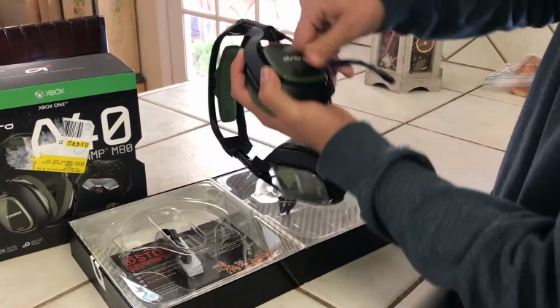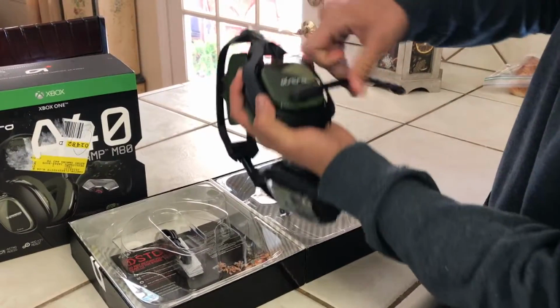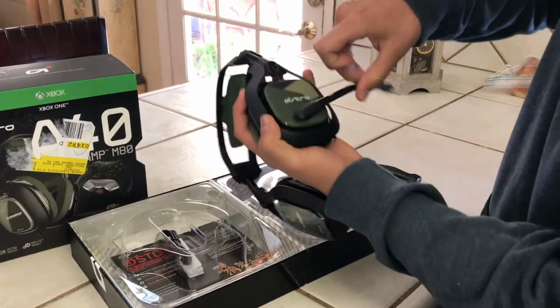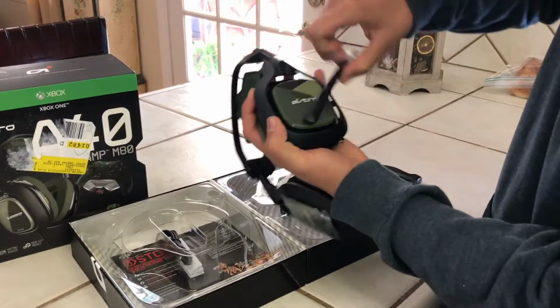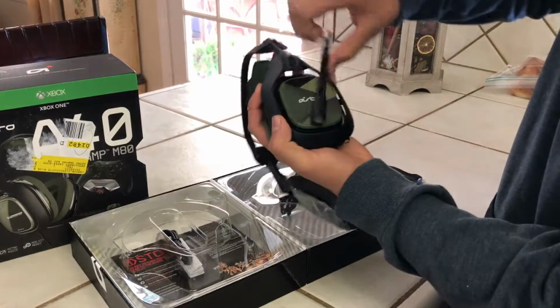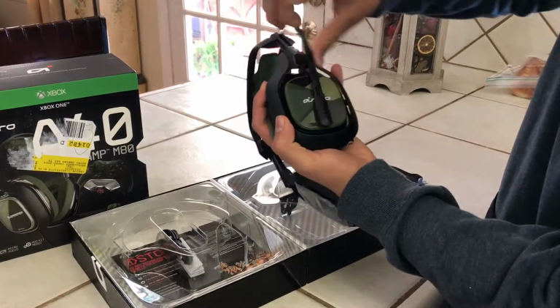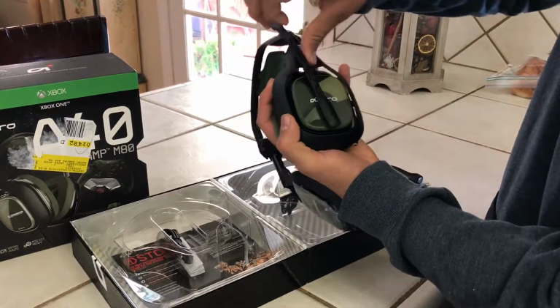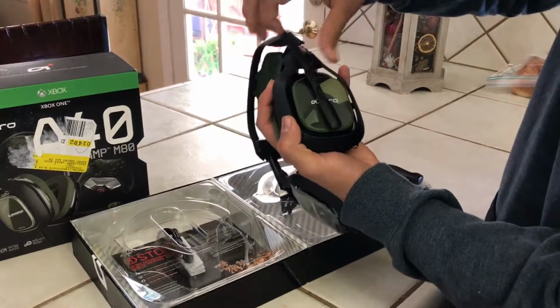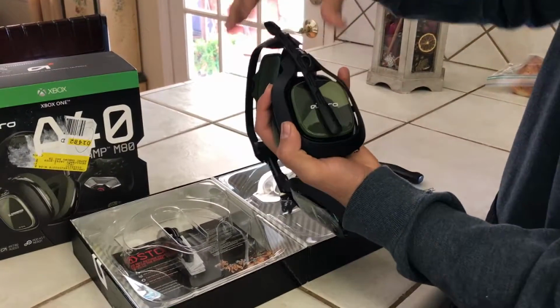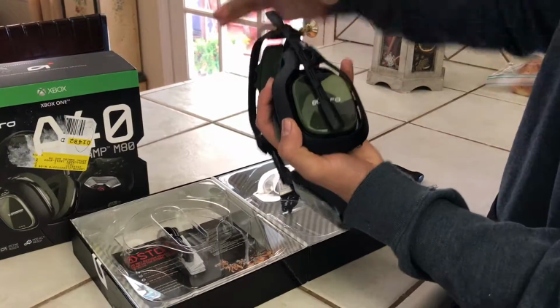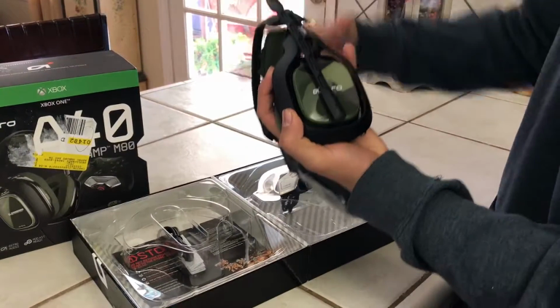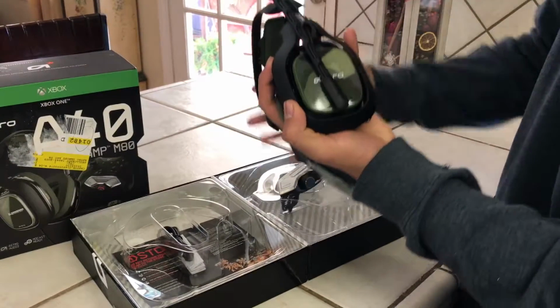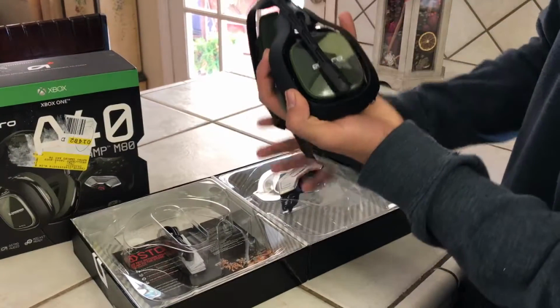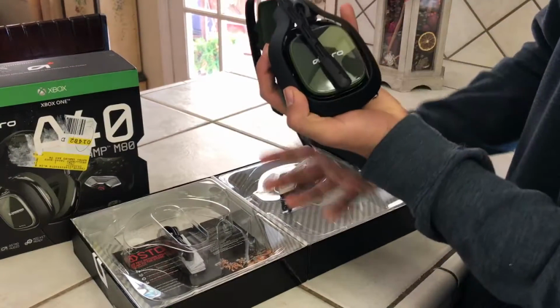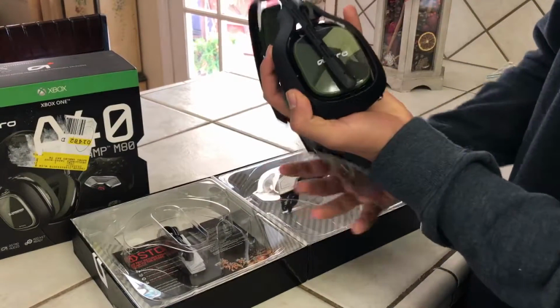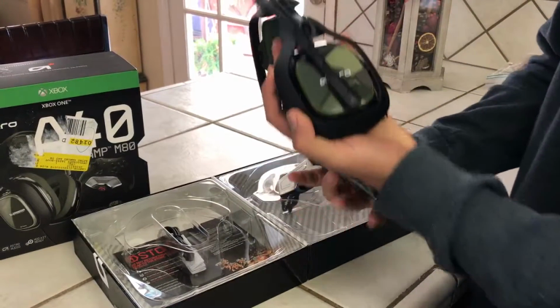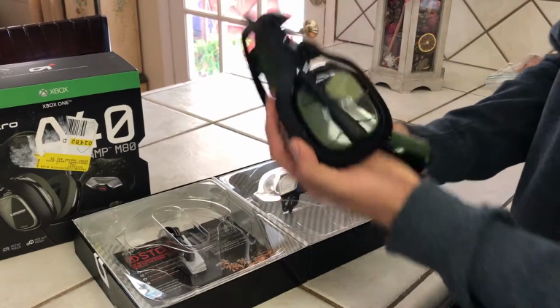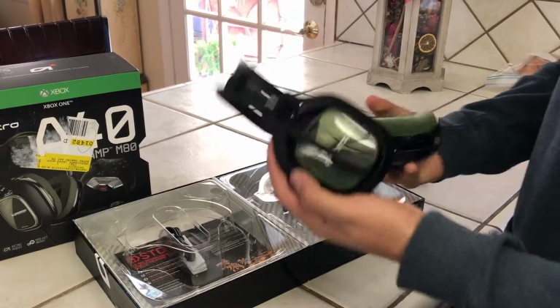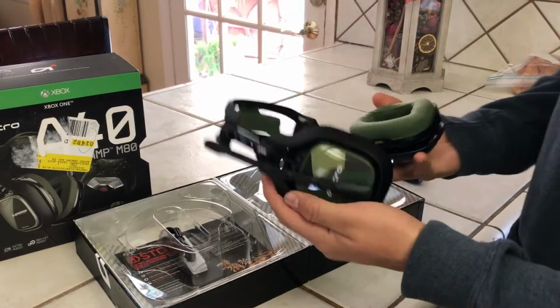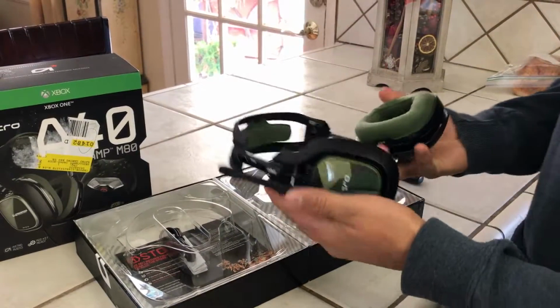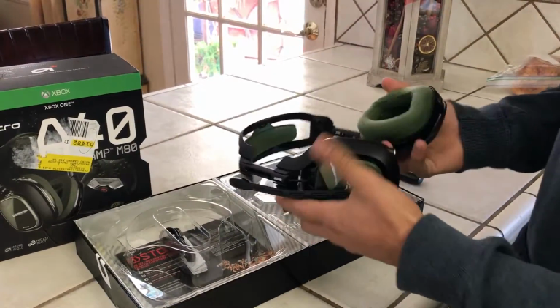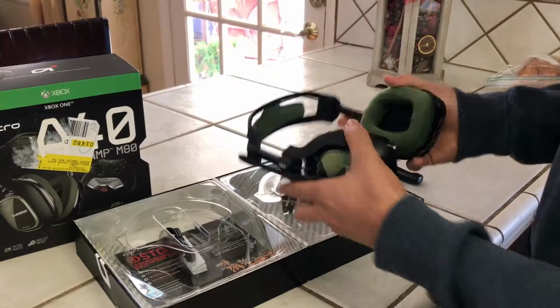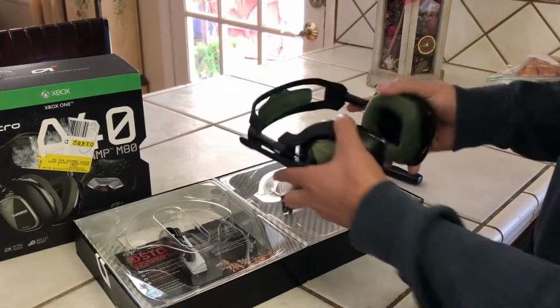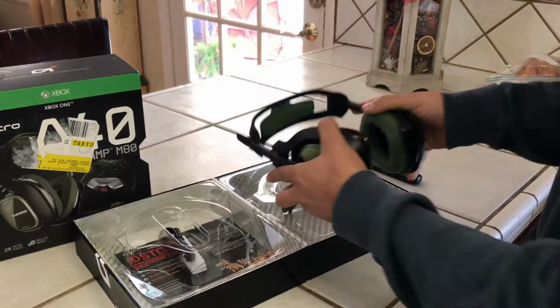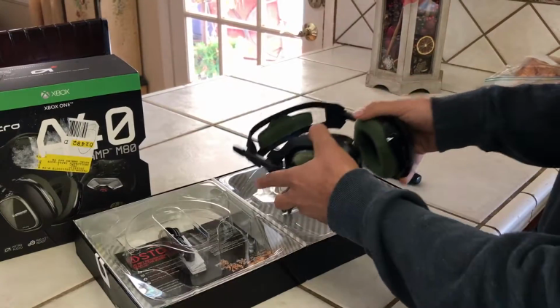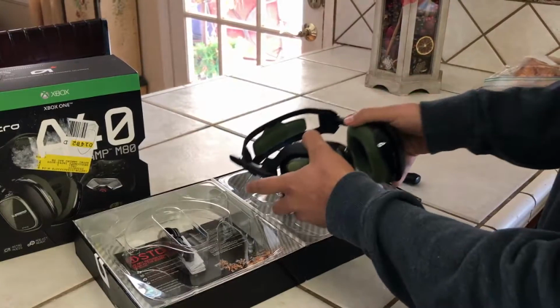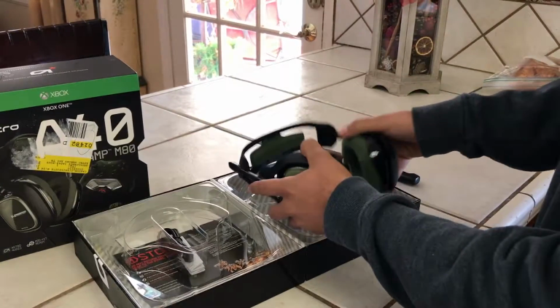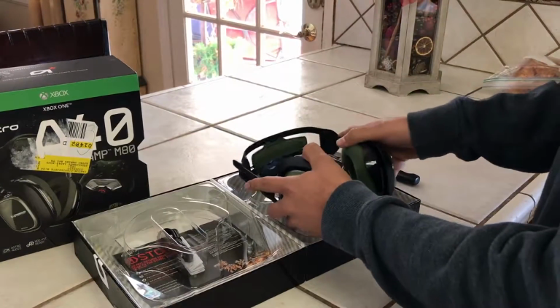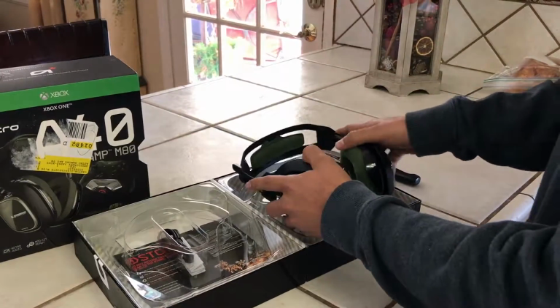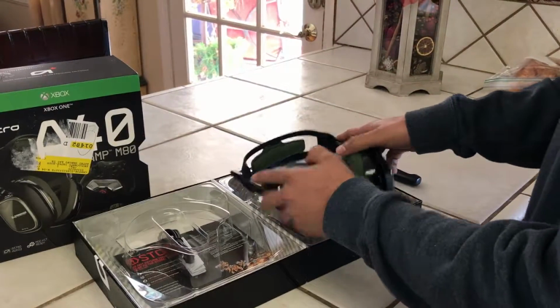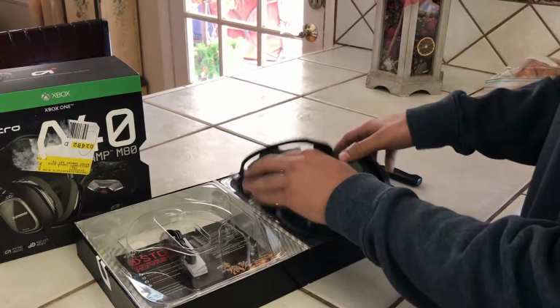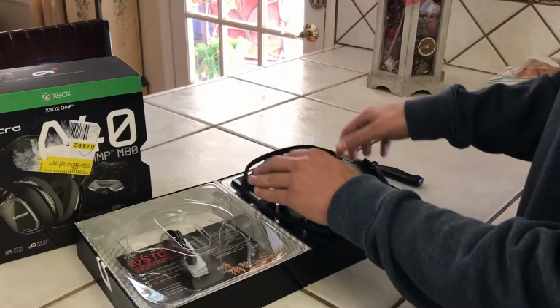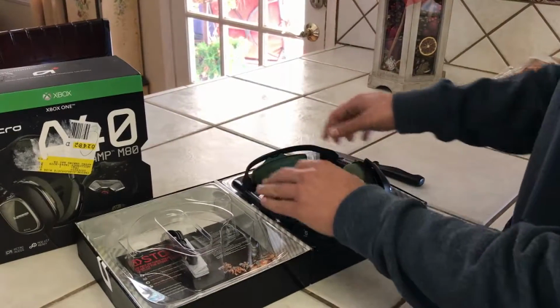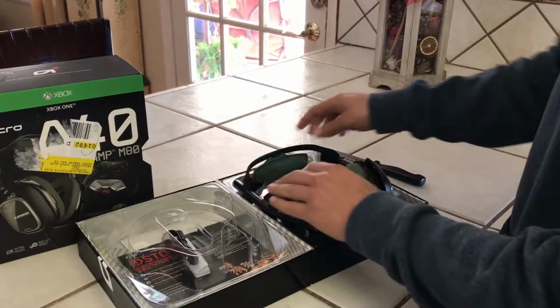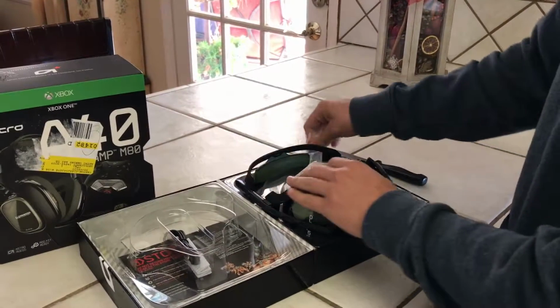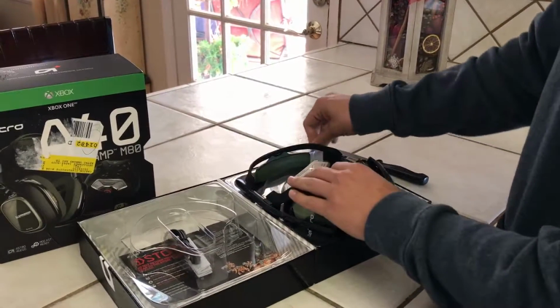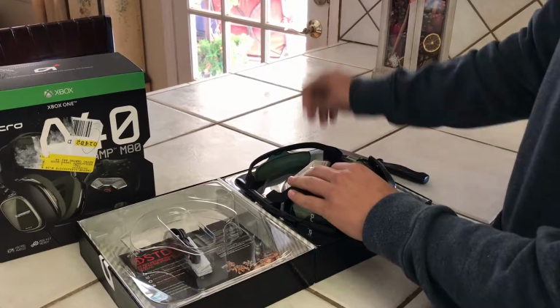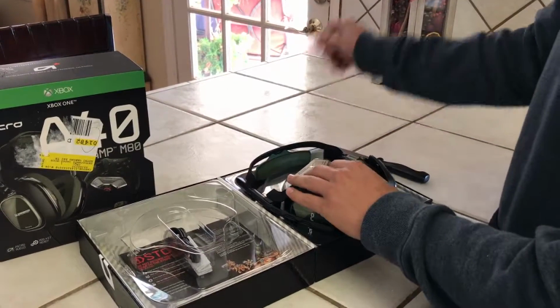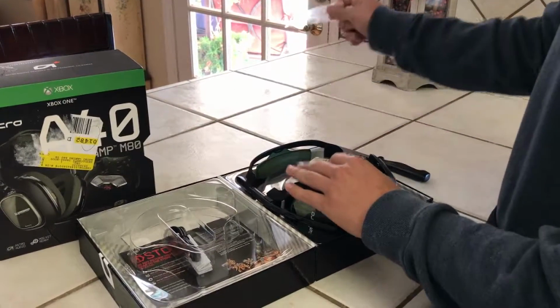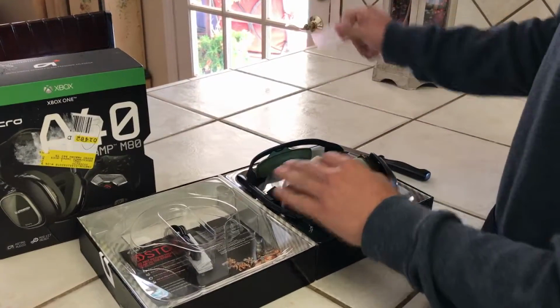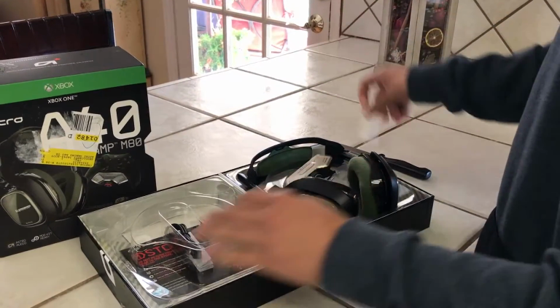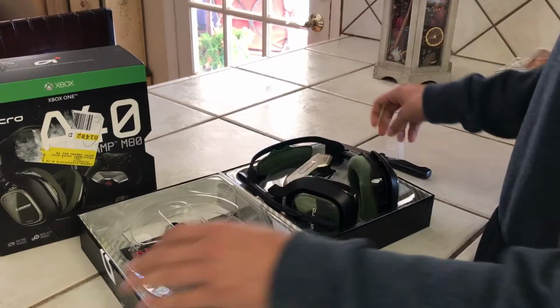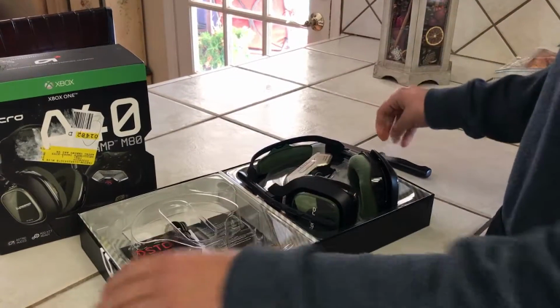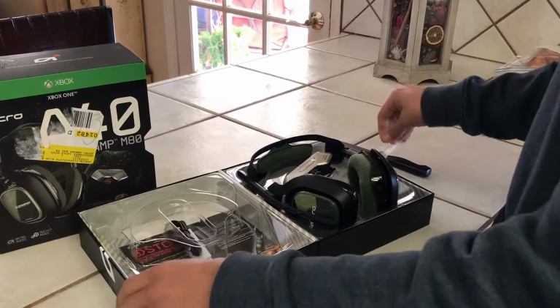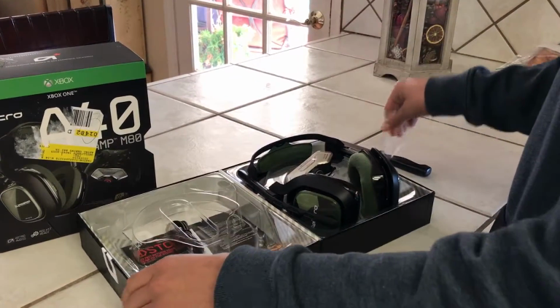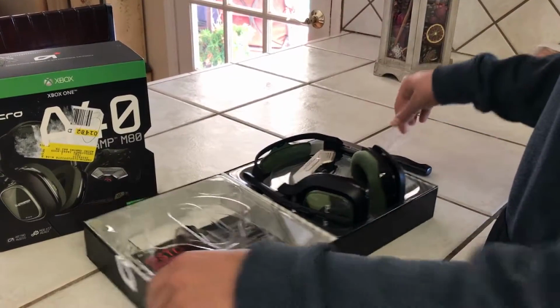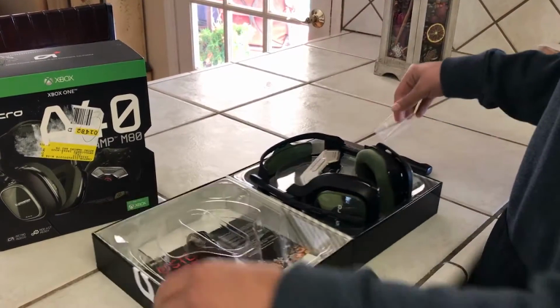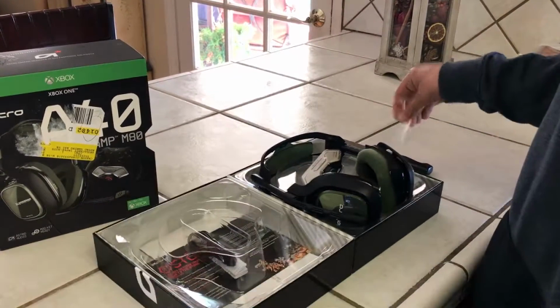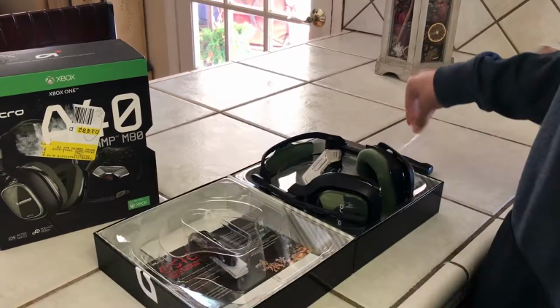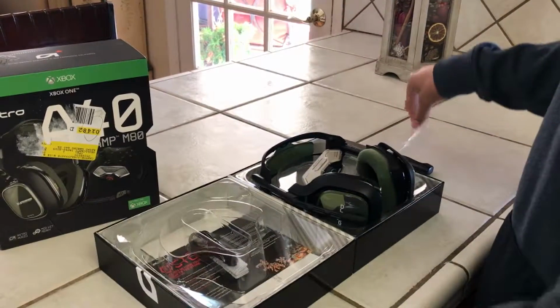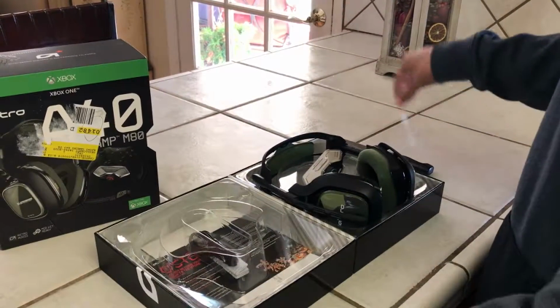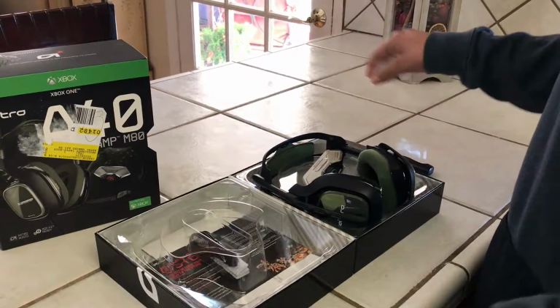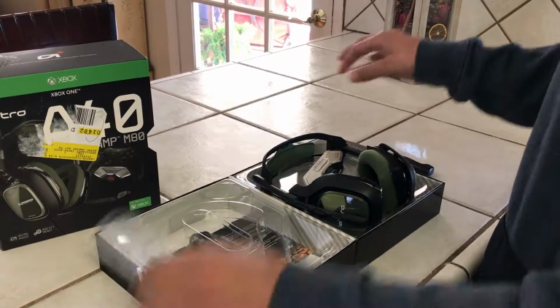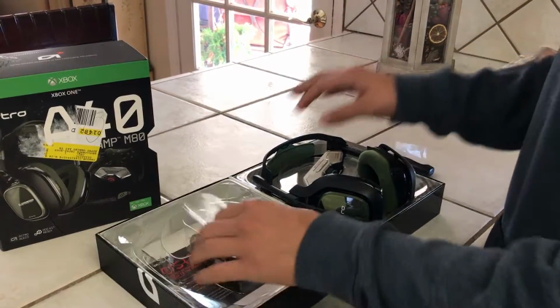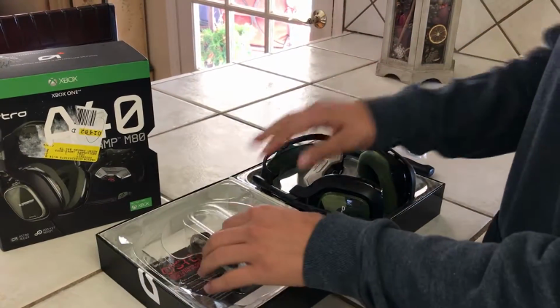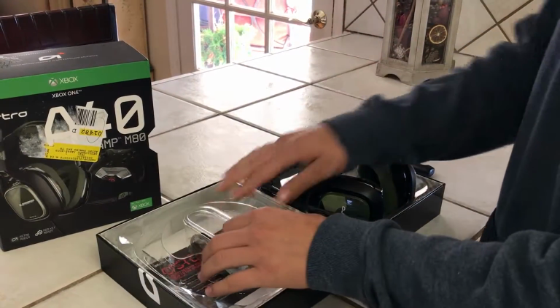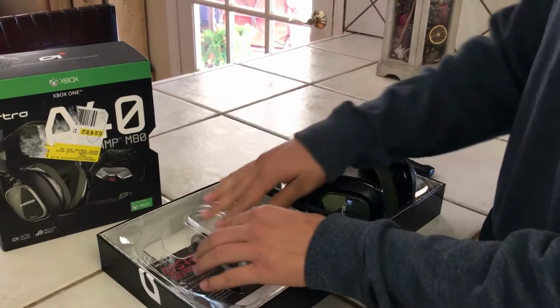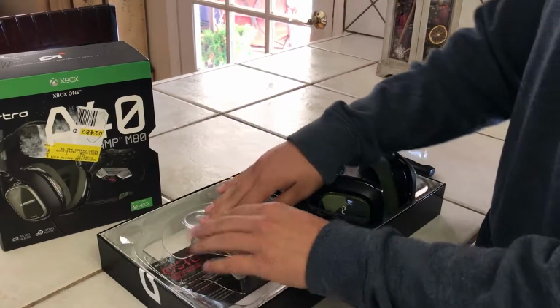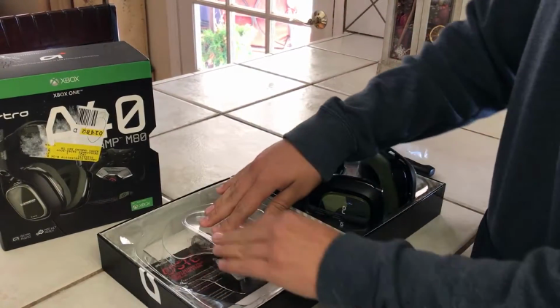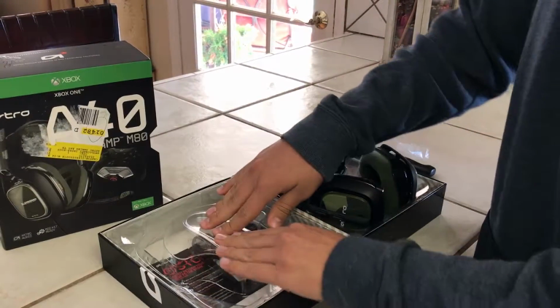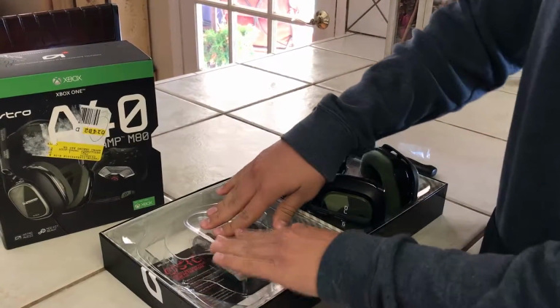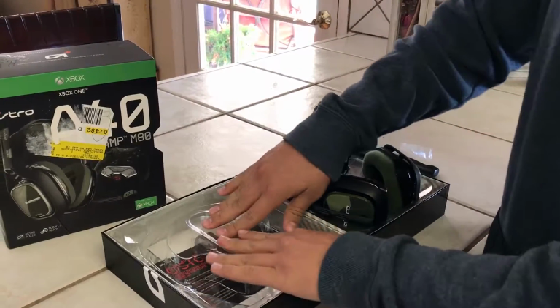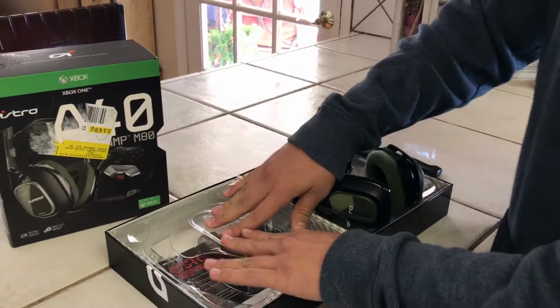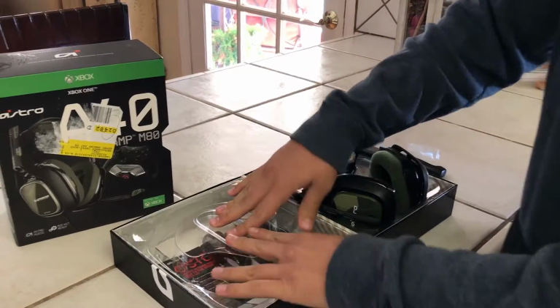I think this headset looks really clean. It's like a matte black with olive color — looks really good.